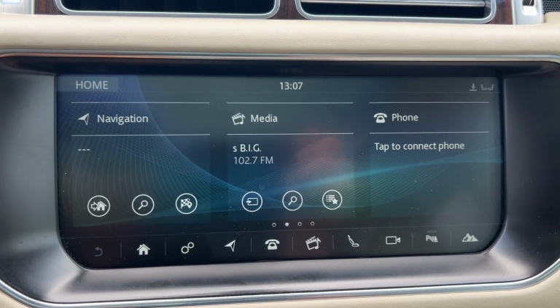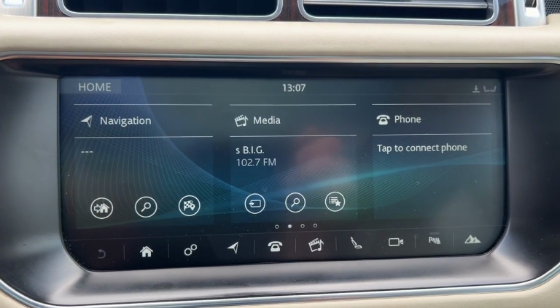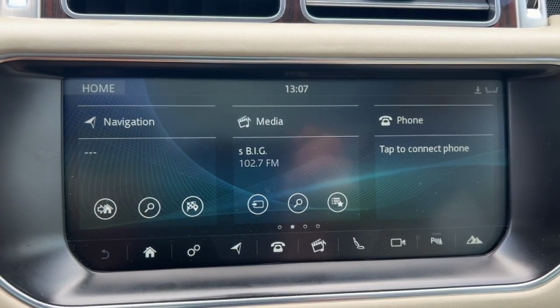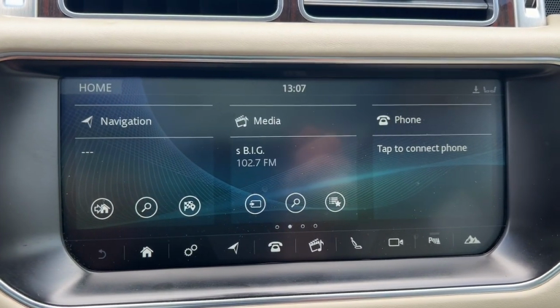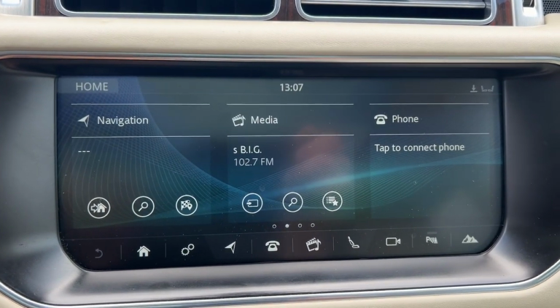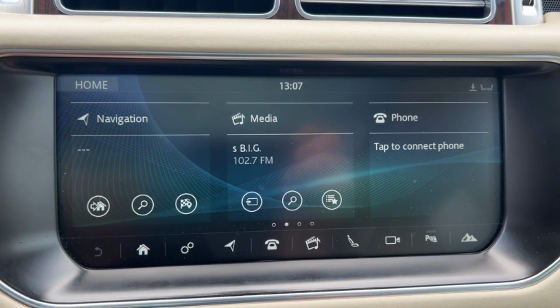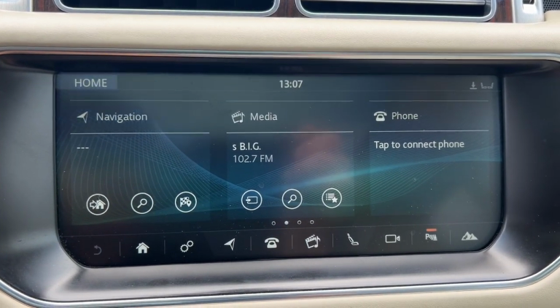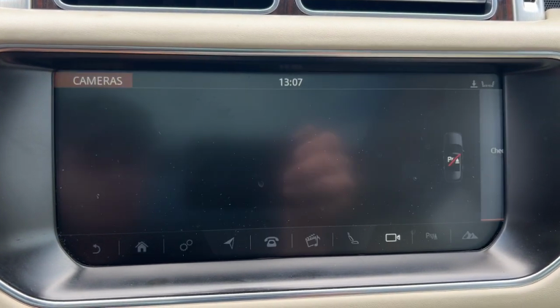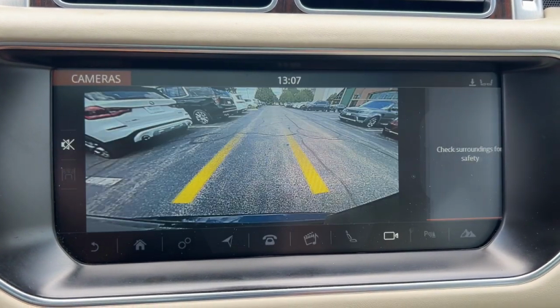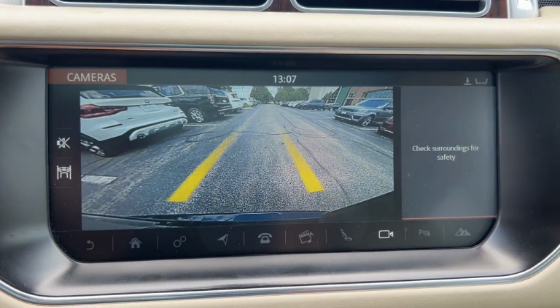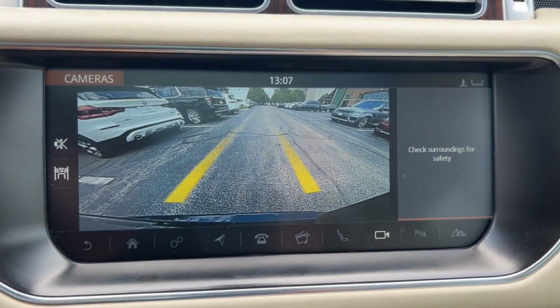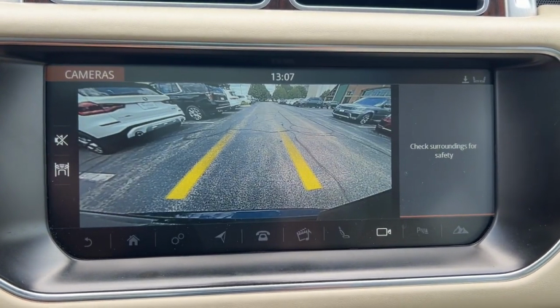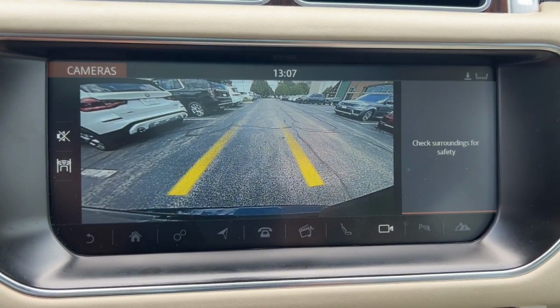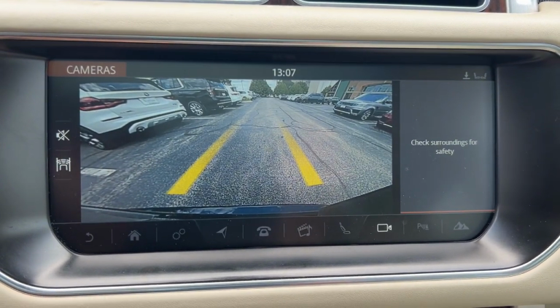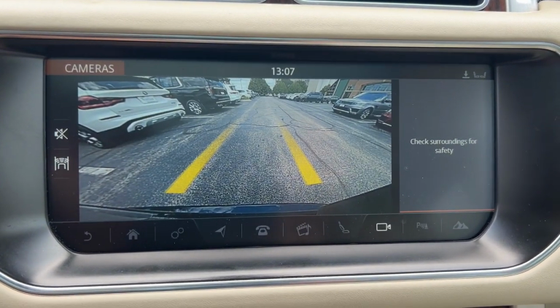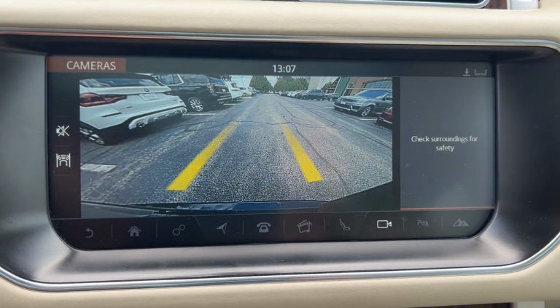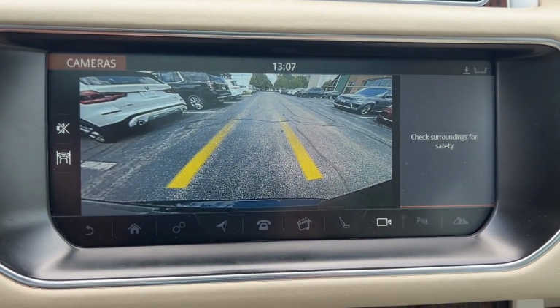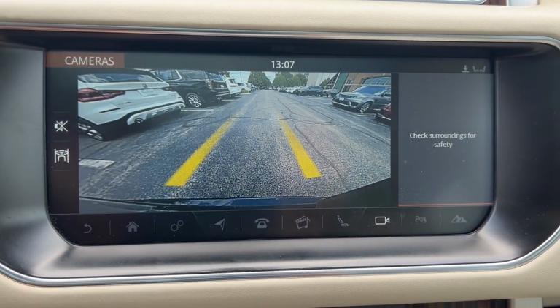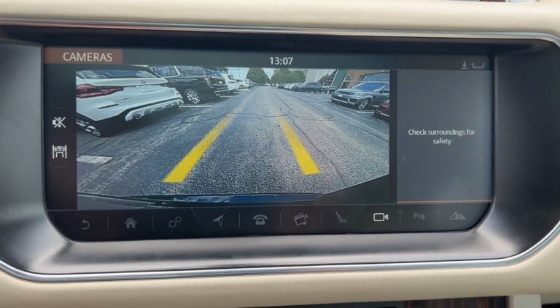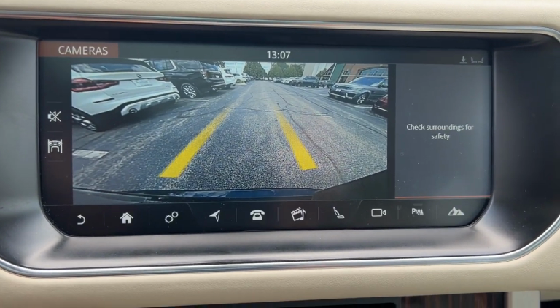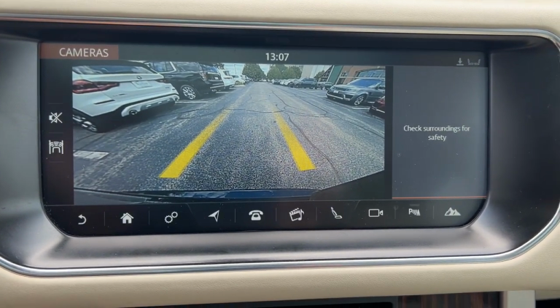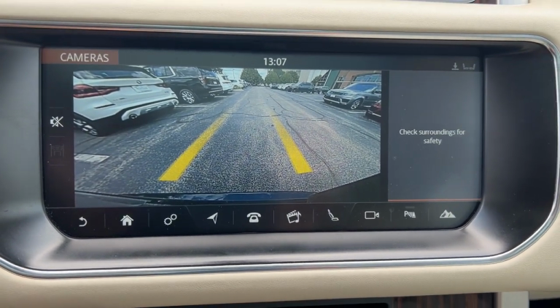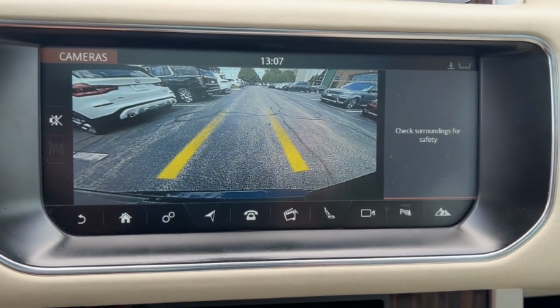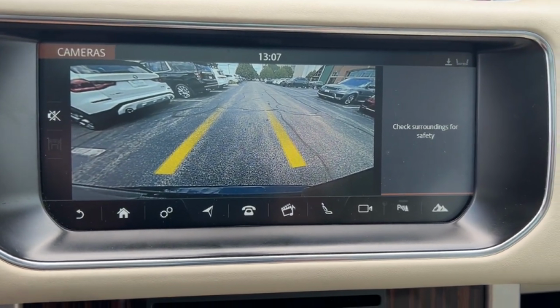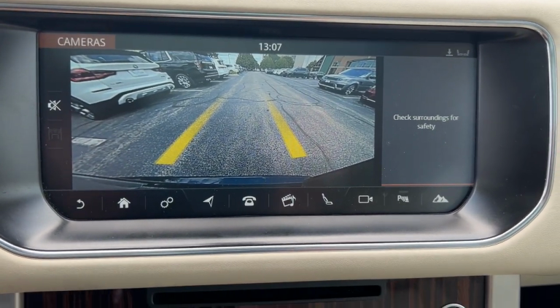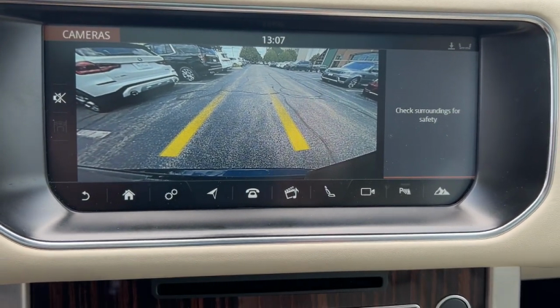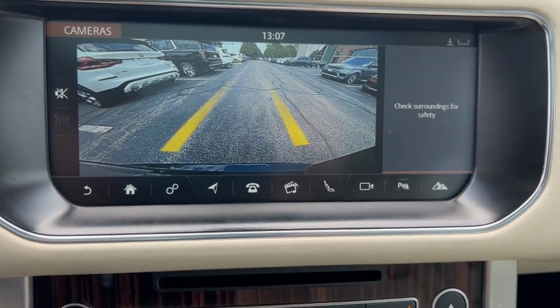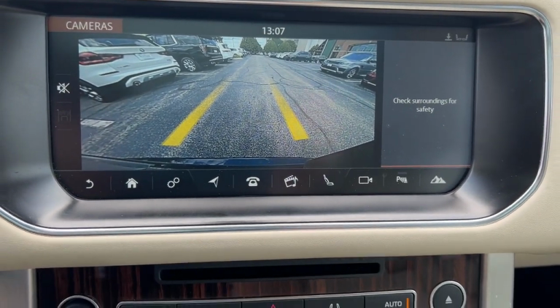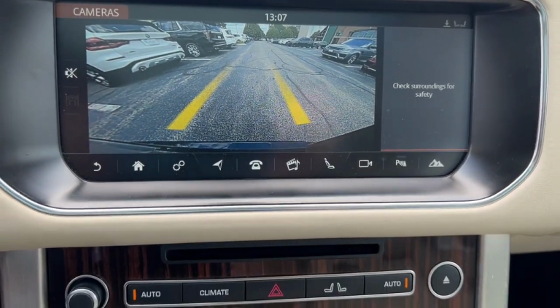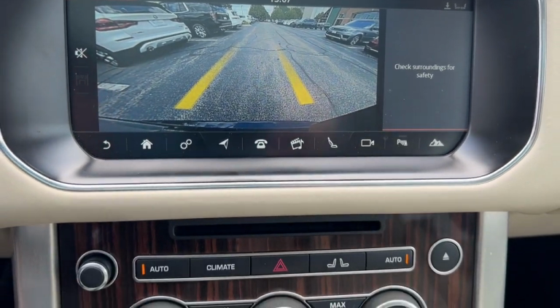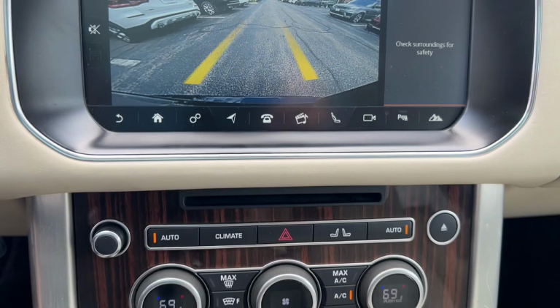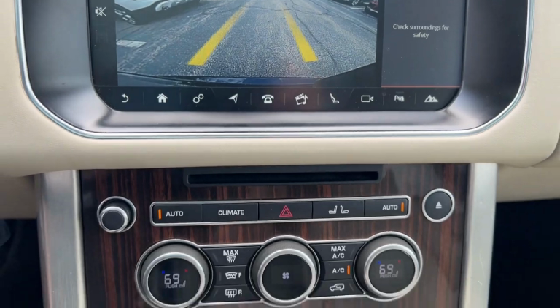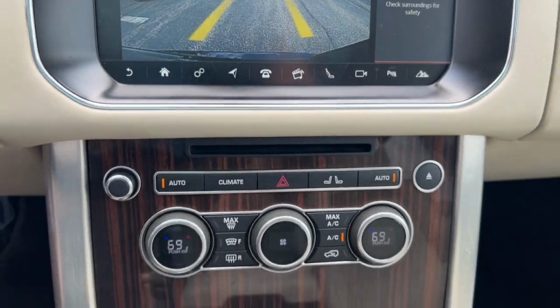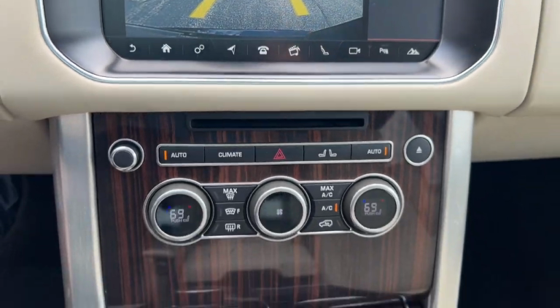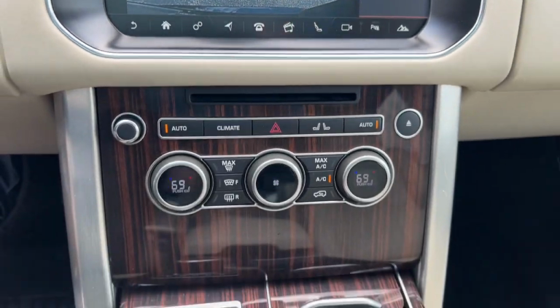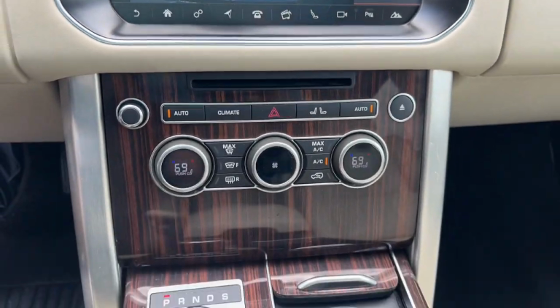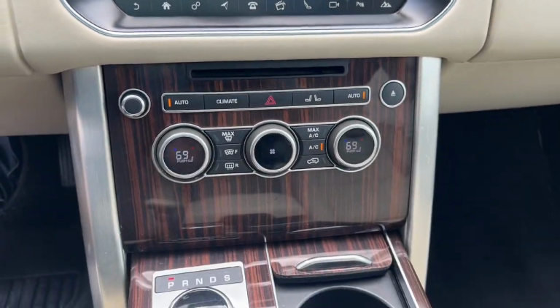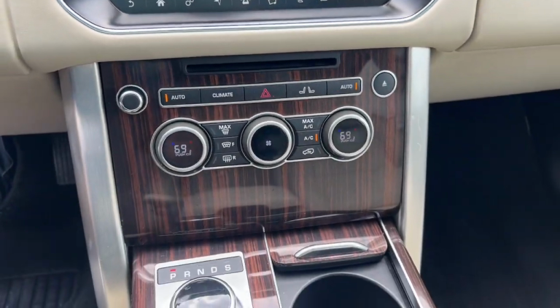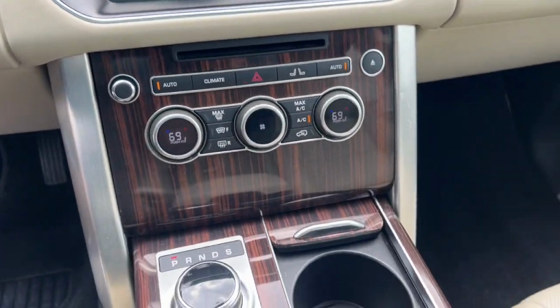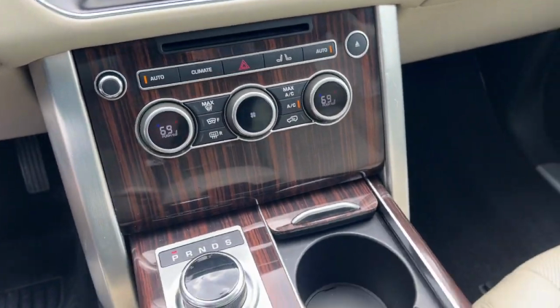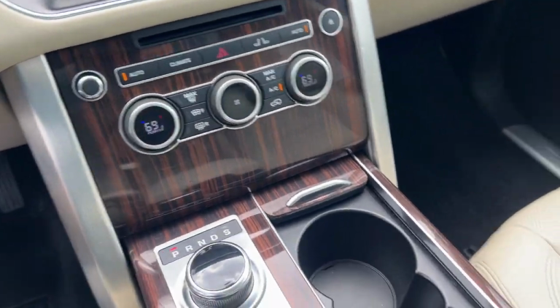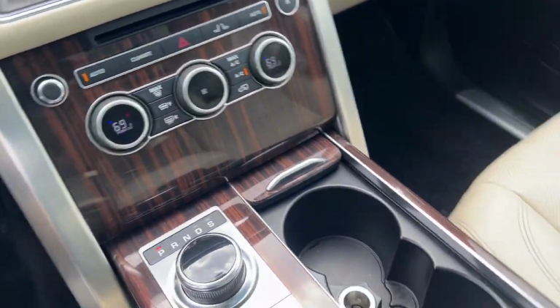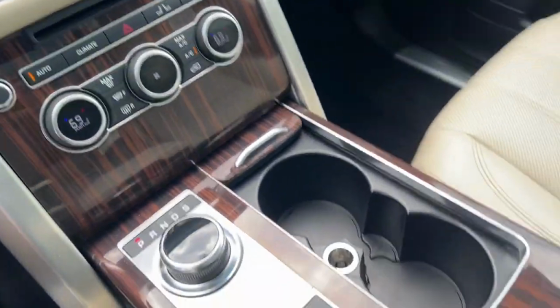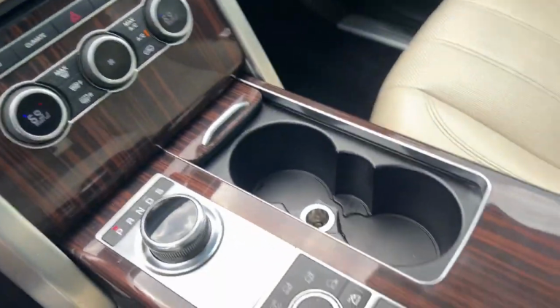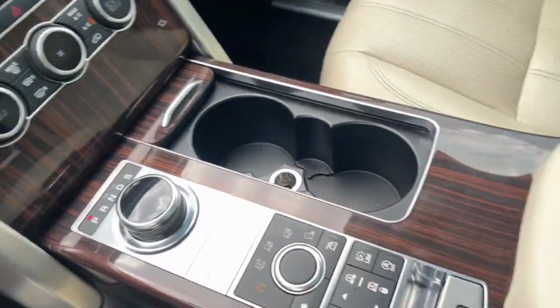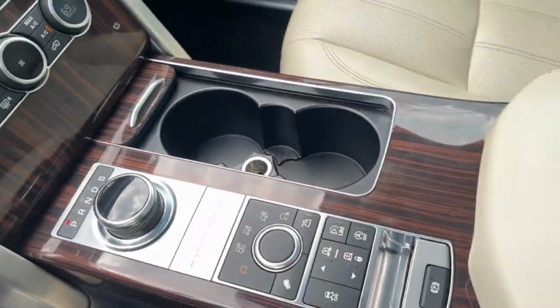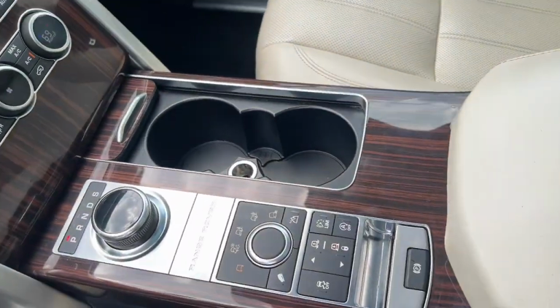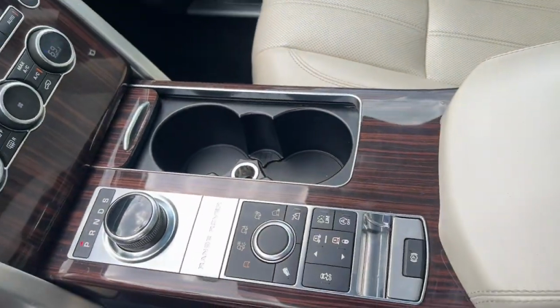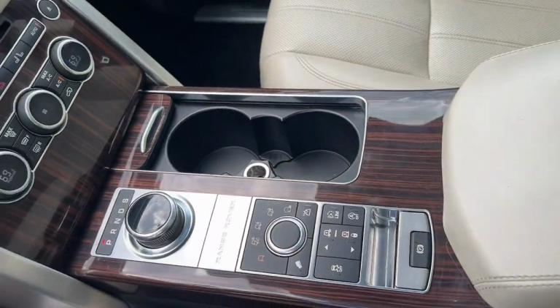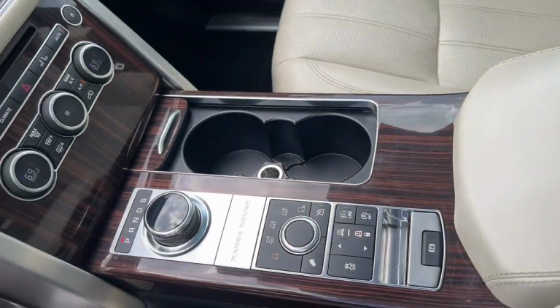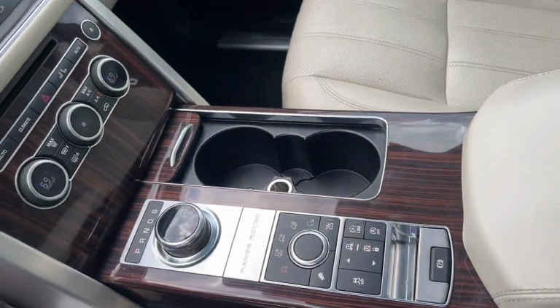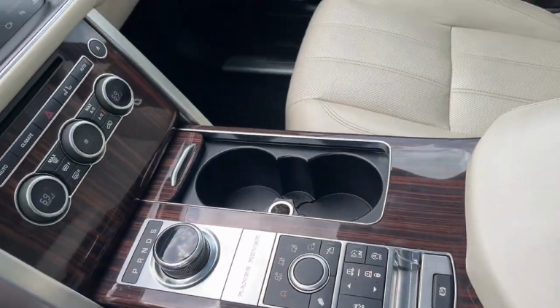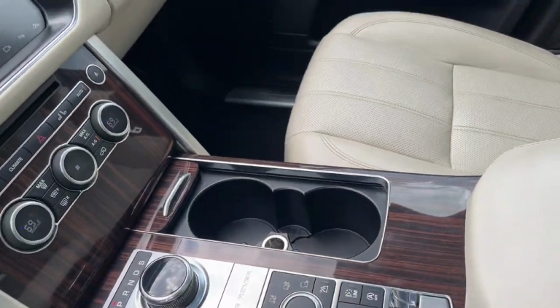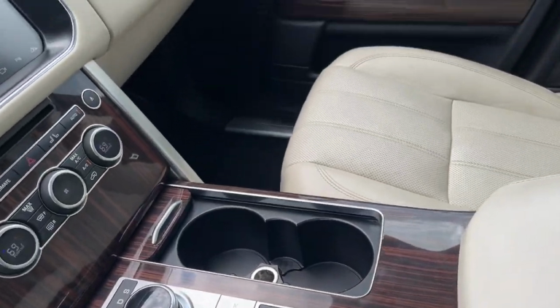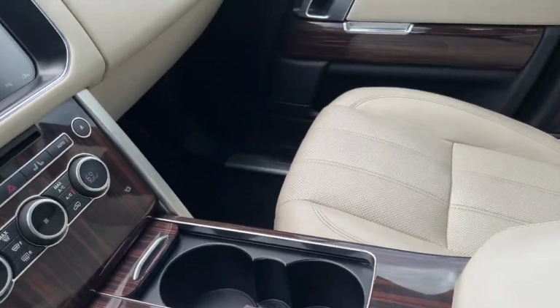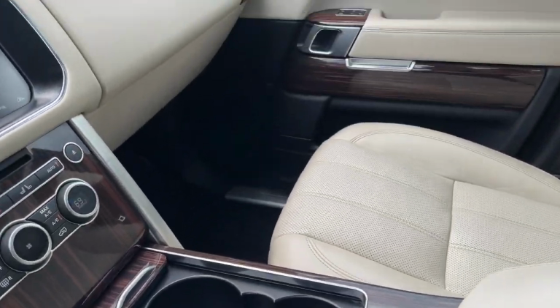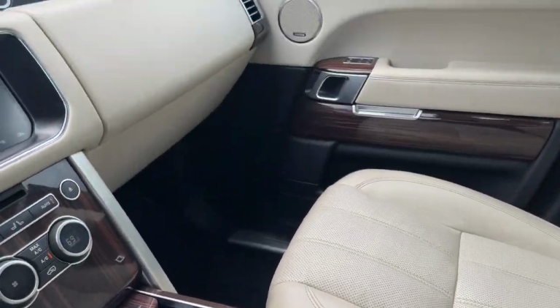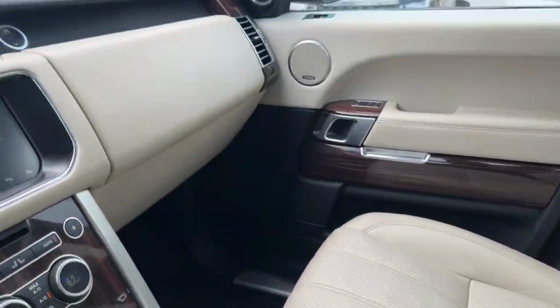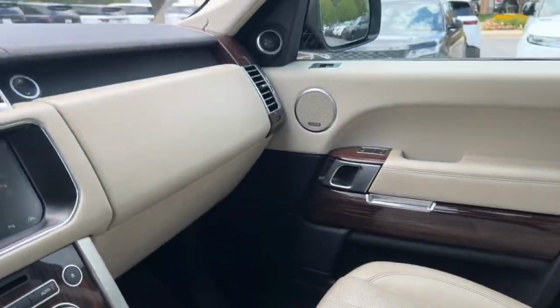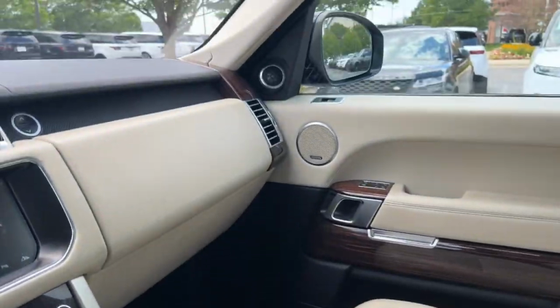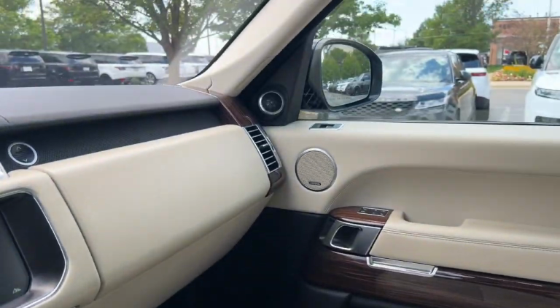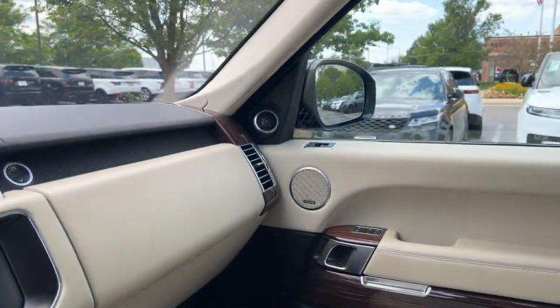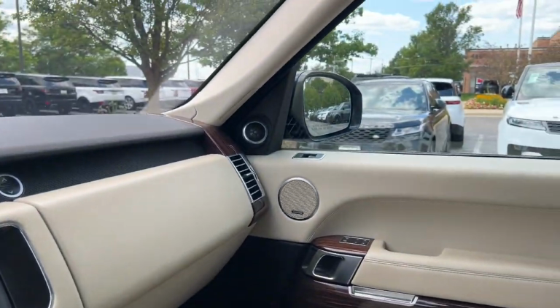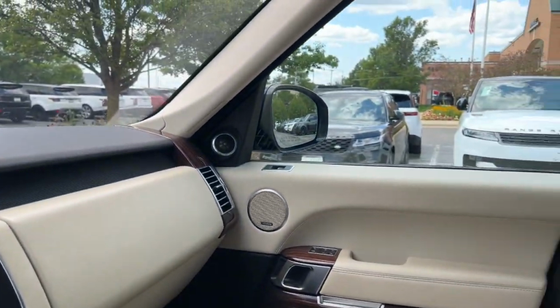Find your sanctuary in this powerfully elegant Range Rover. Come in for a test drive. Our team will make it the best part of your day.